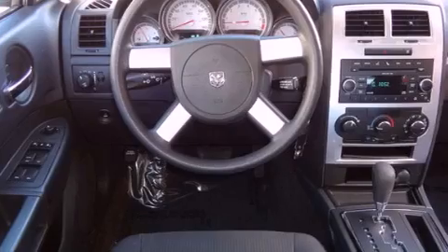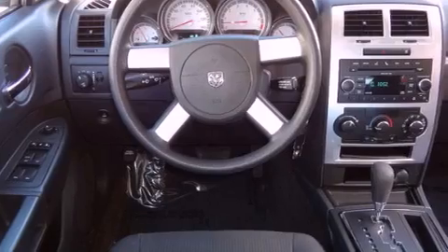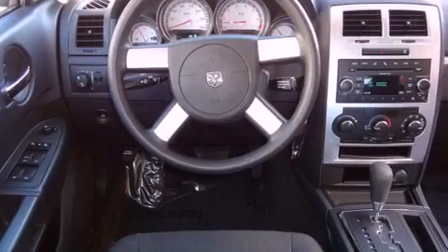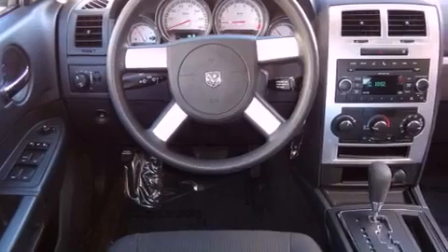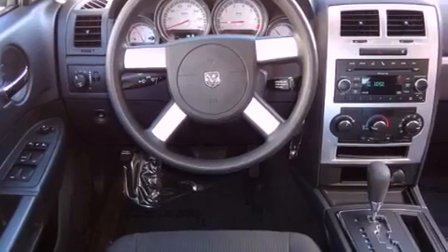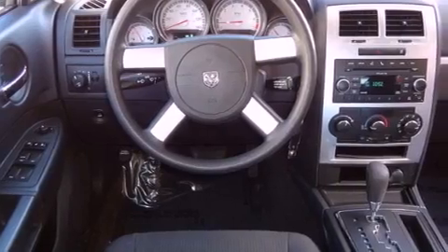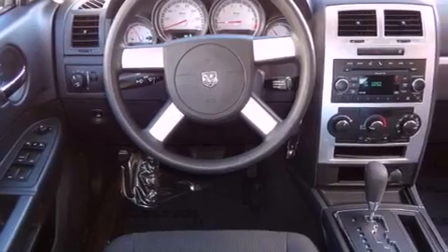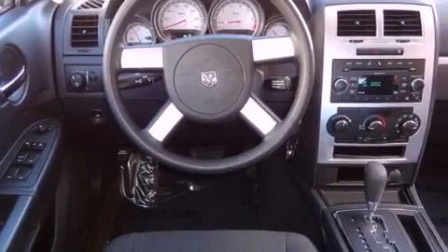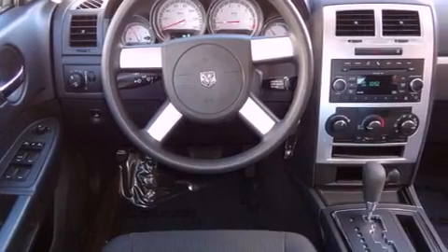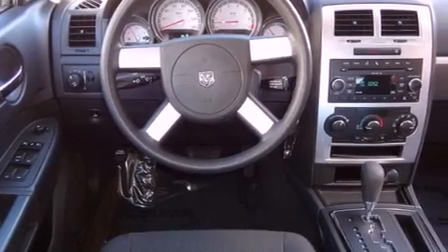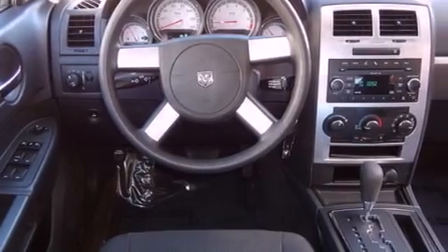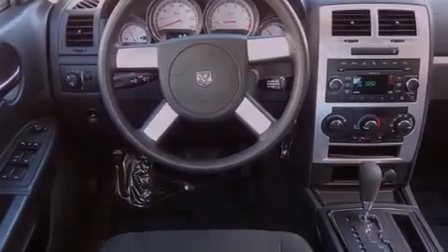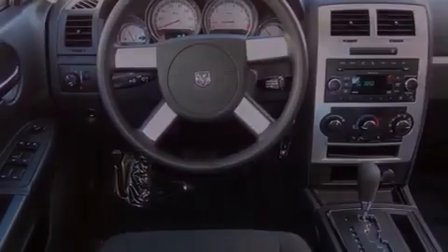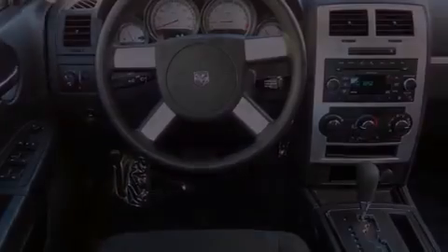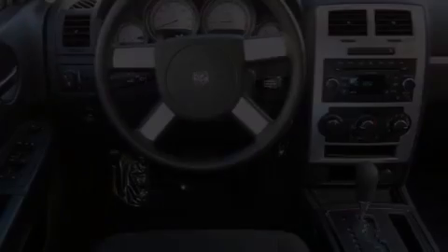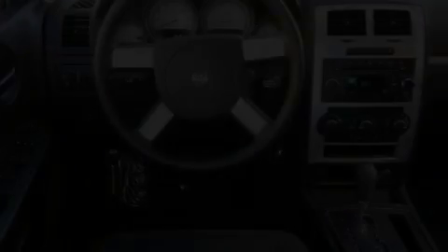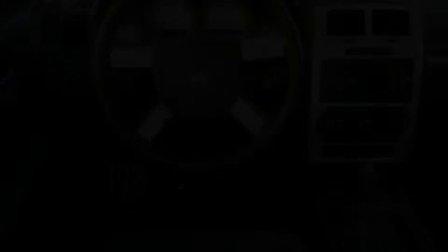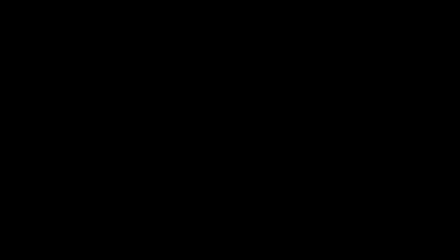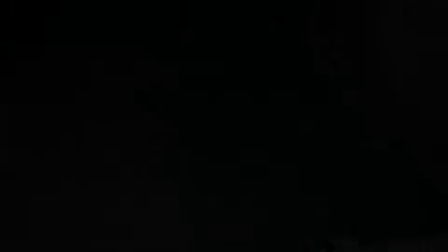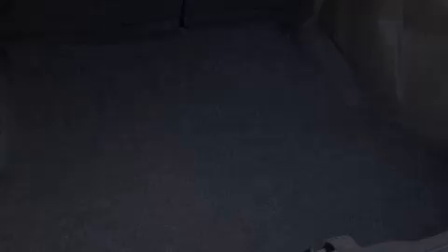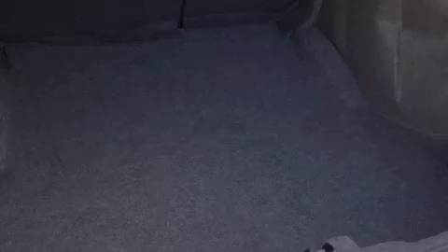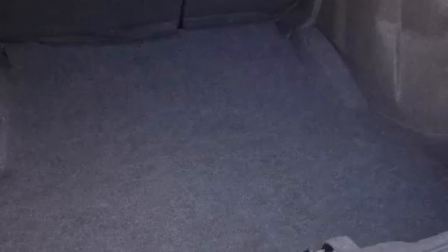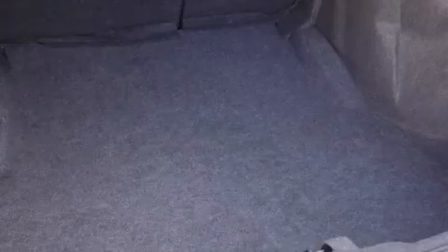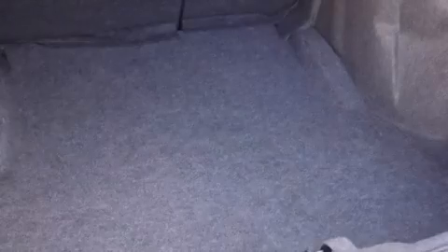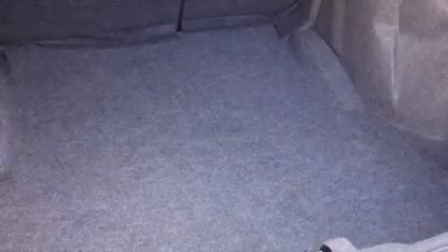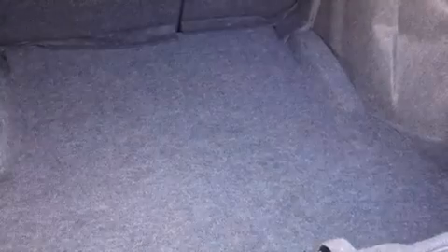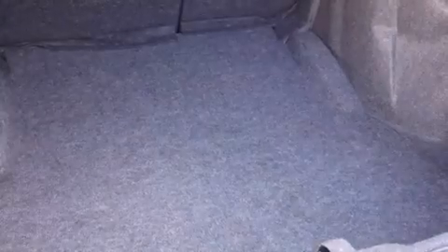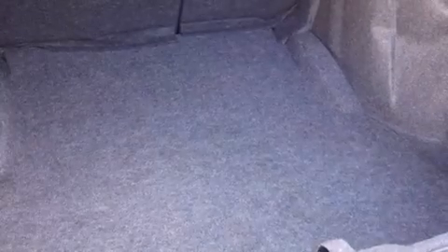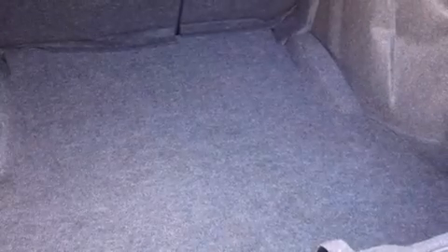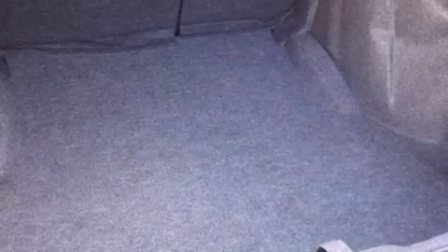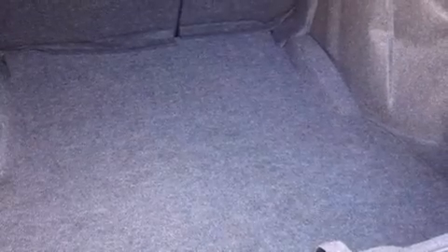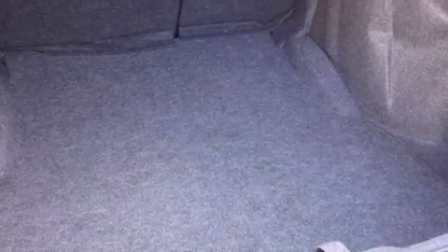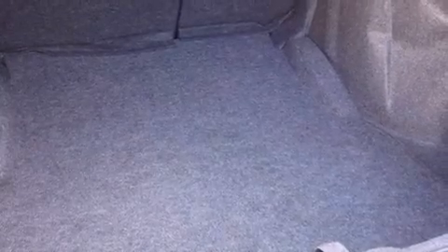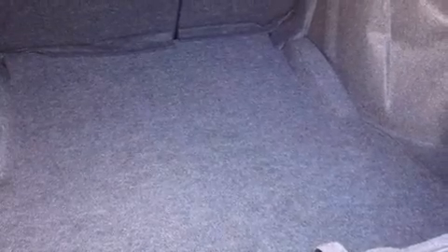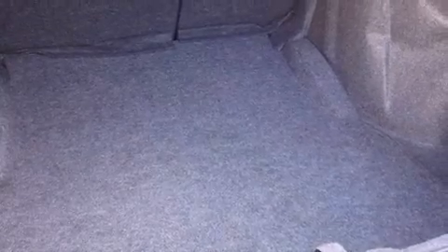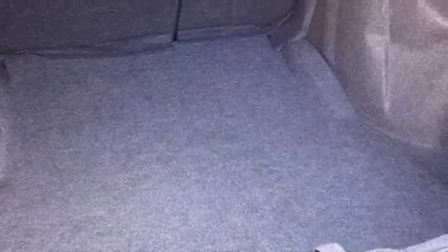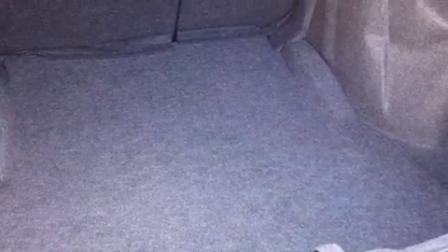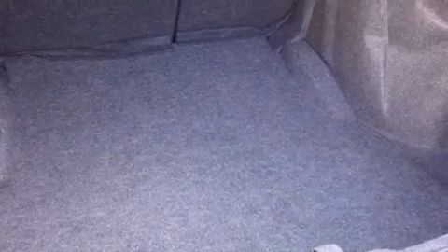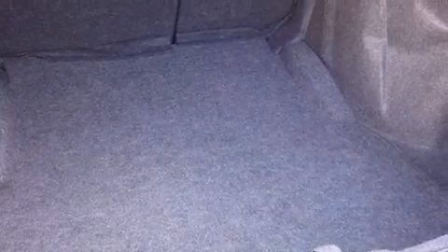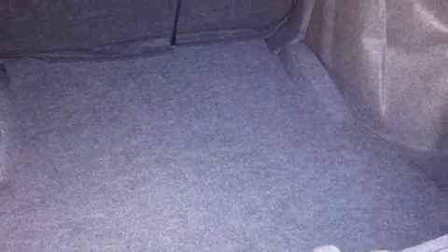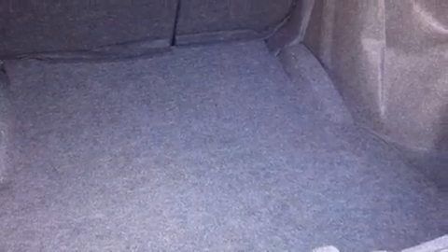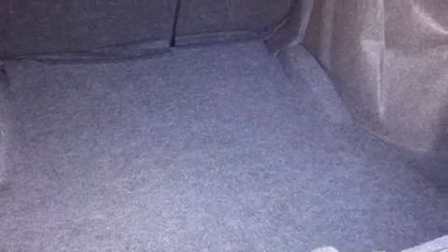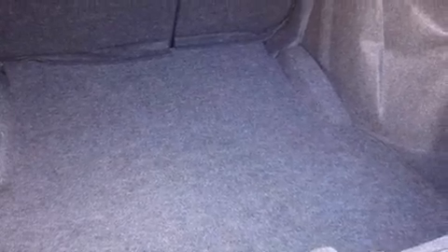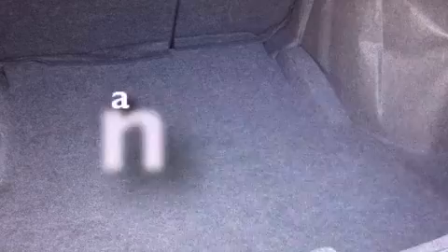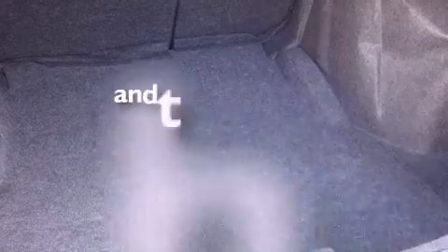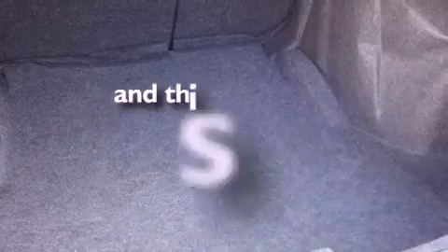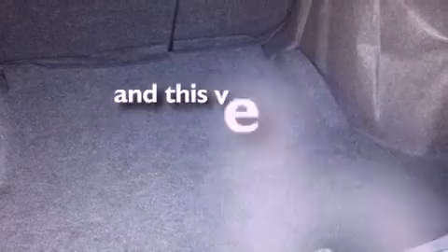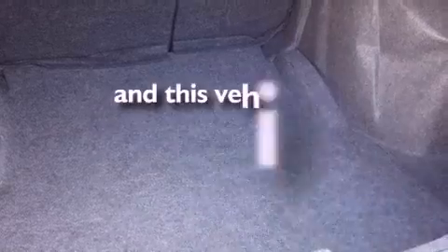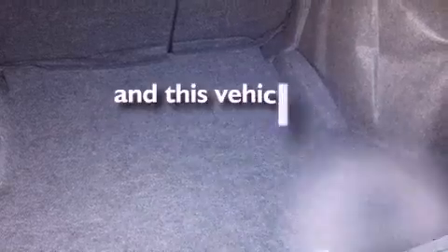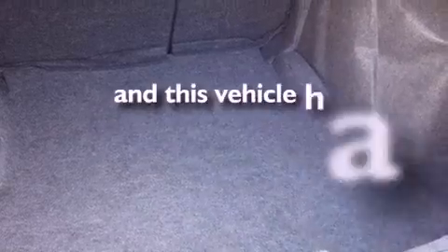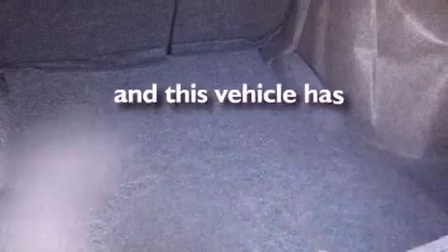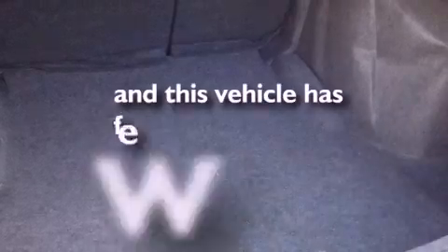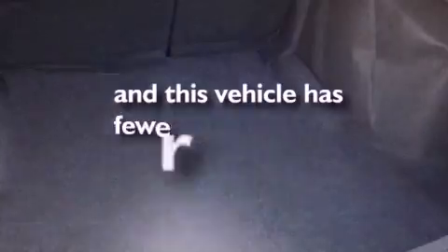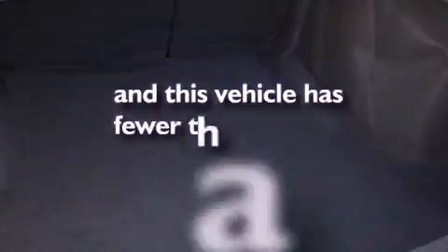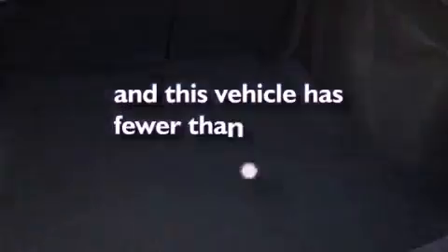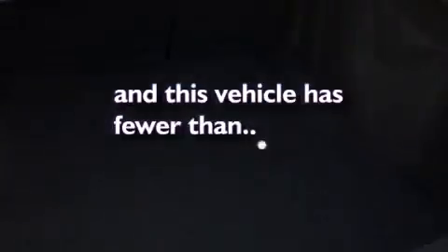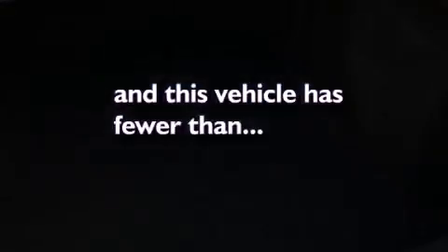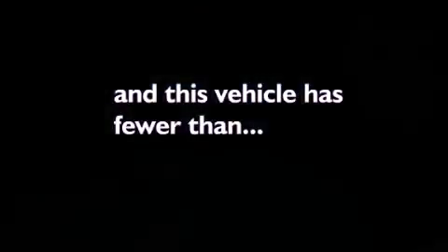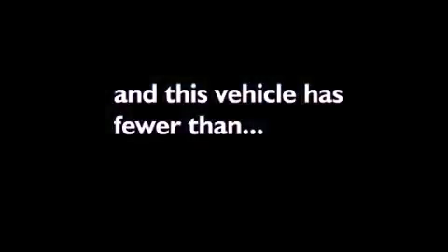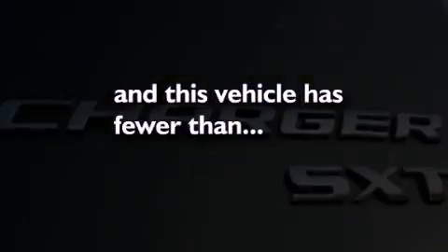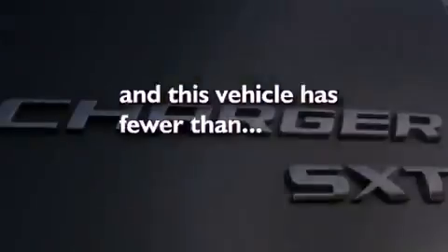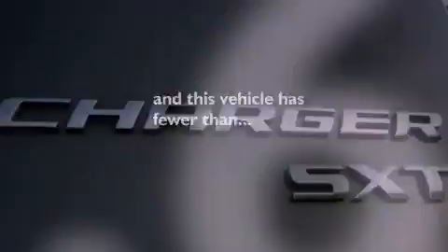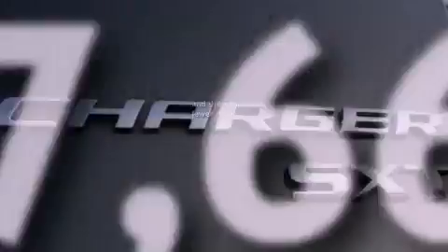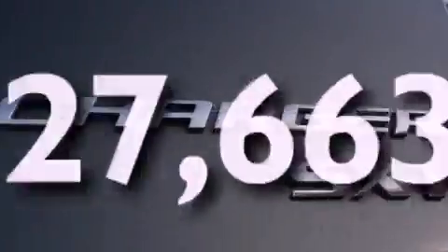Cruise control, heated side view mirrors, a rear window defroster. And this vehicle has fewer than 28,000 miles on the odometer.